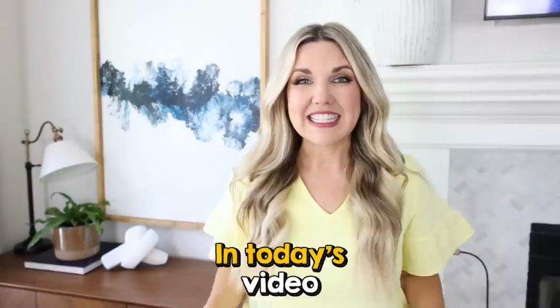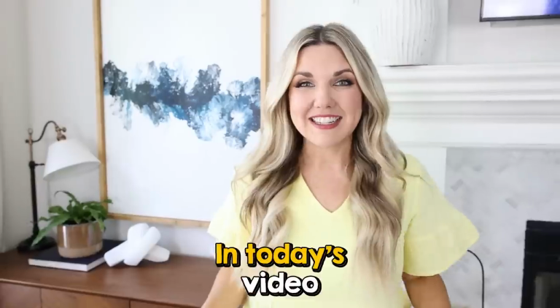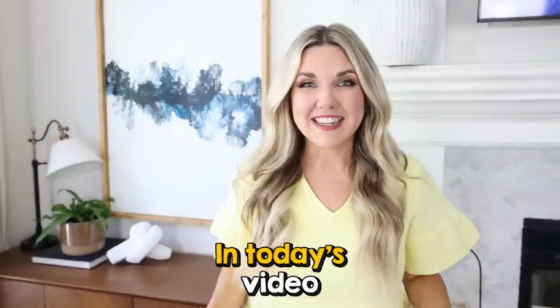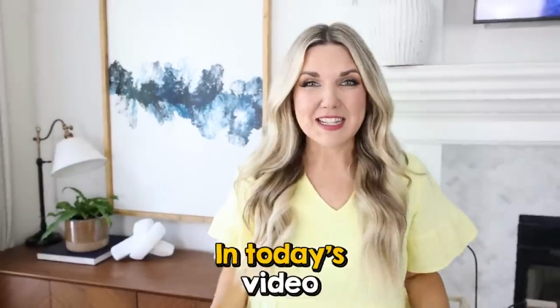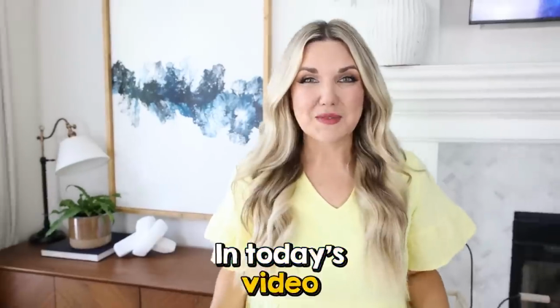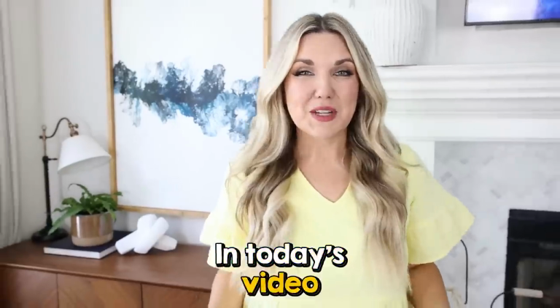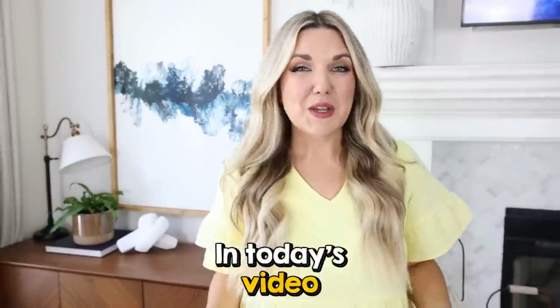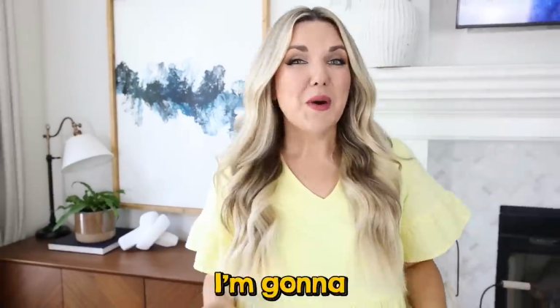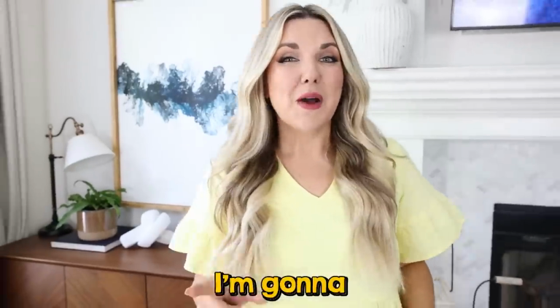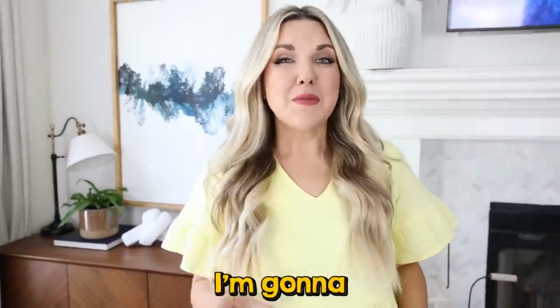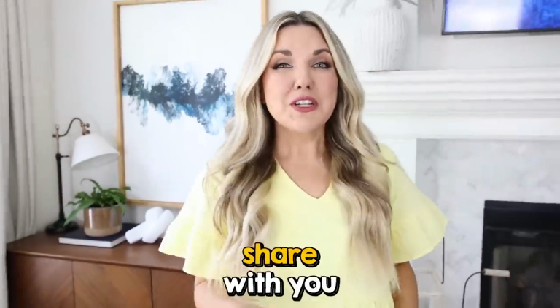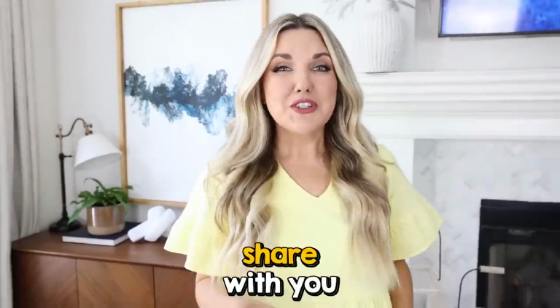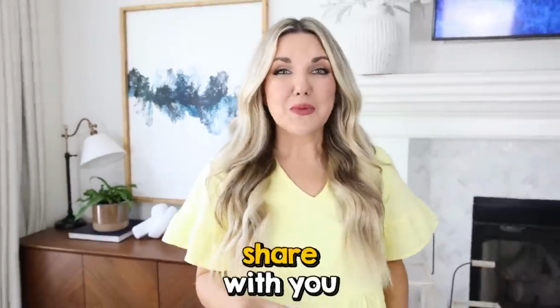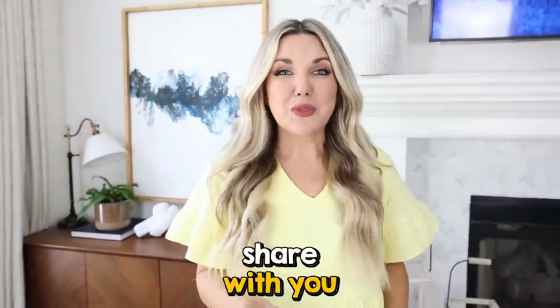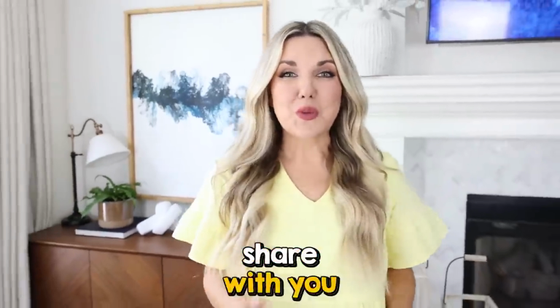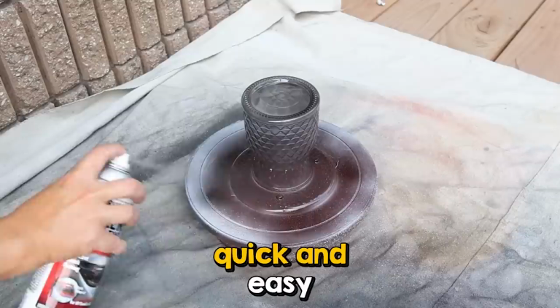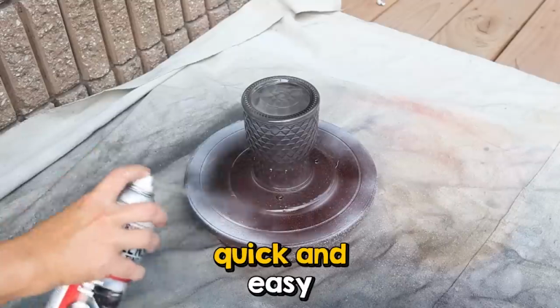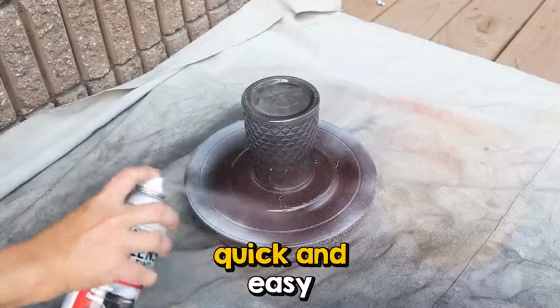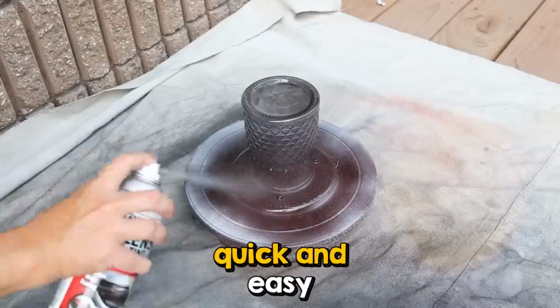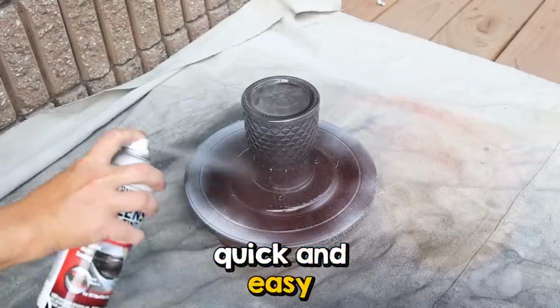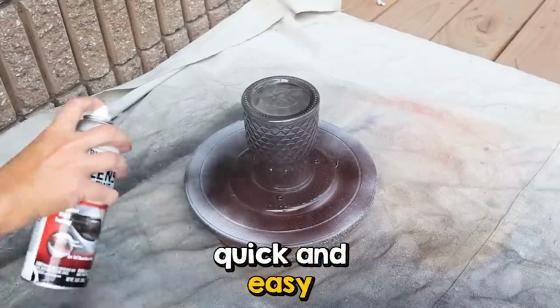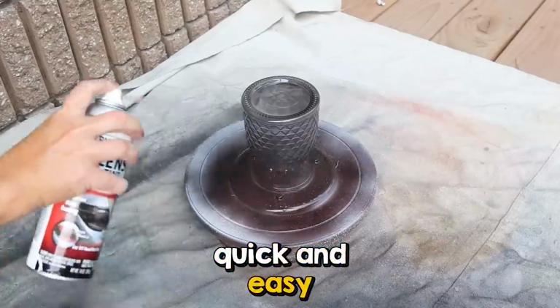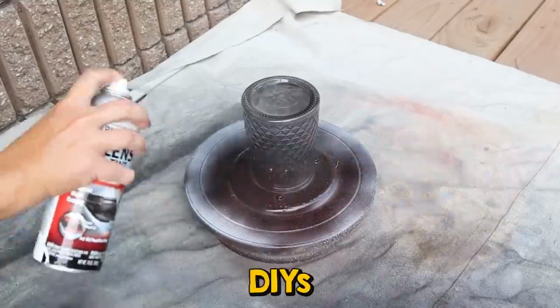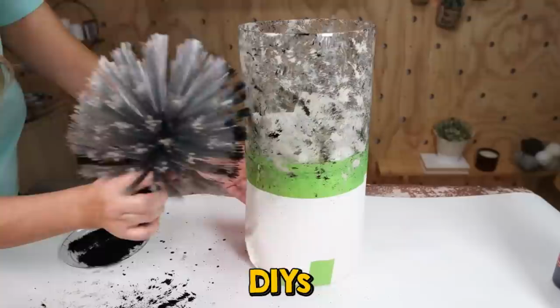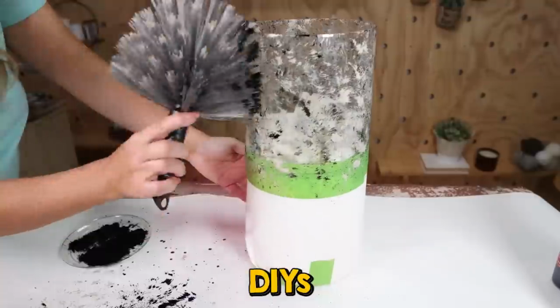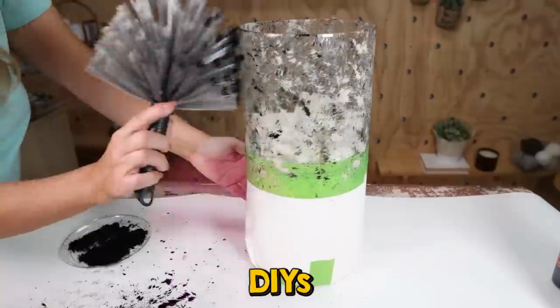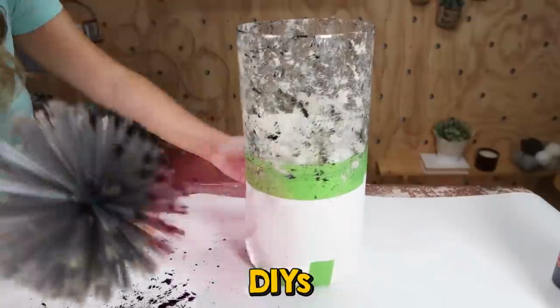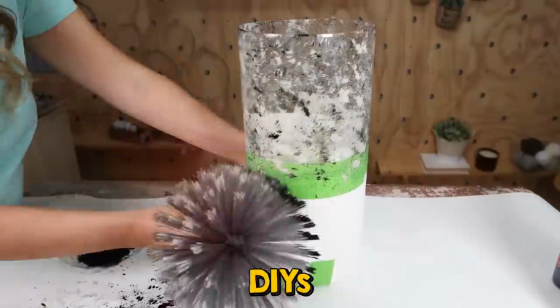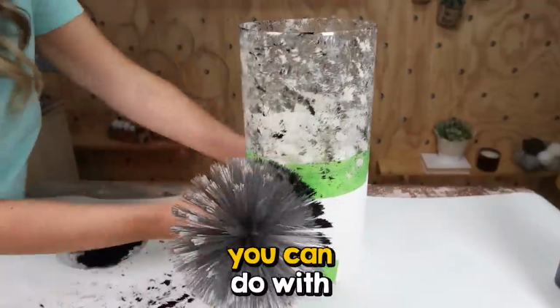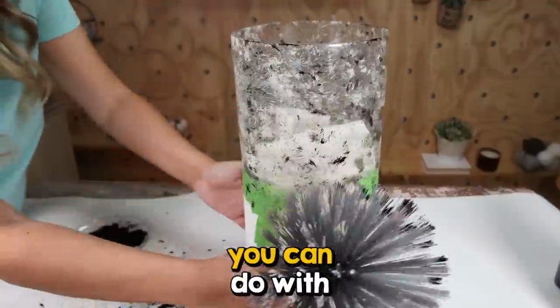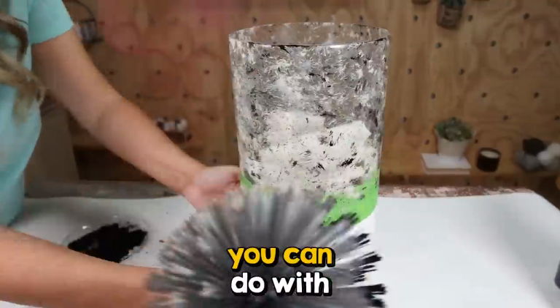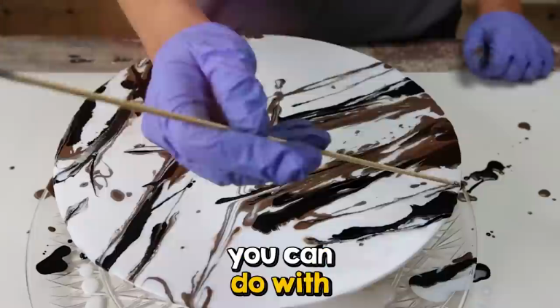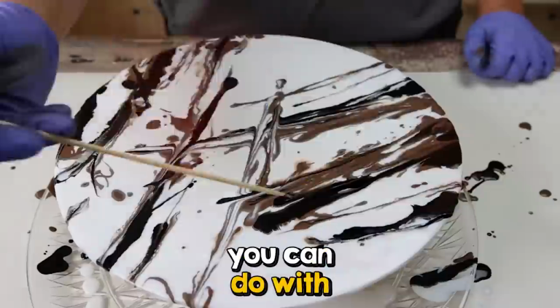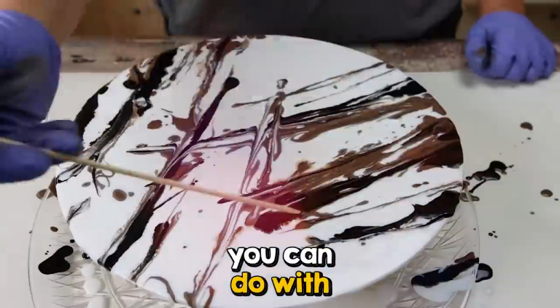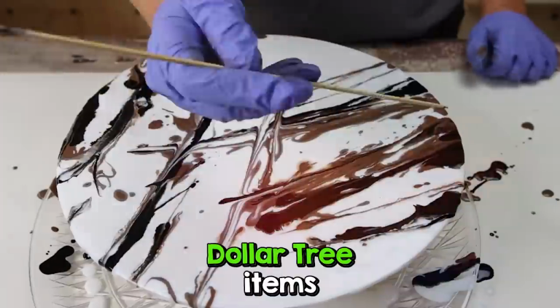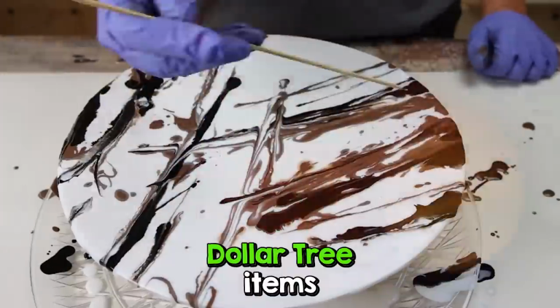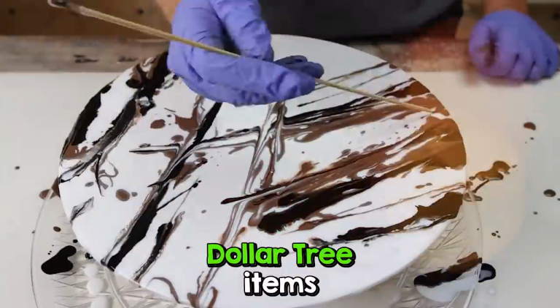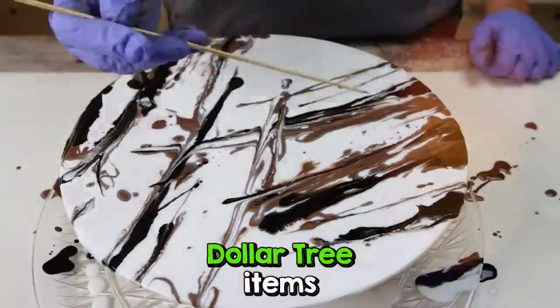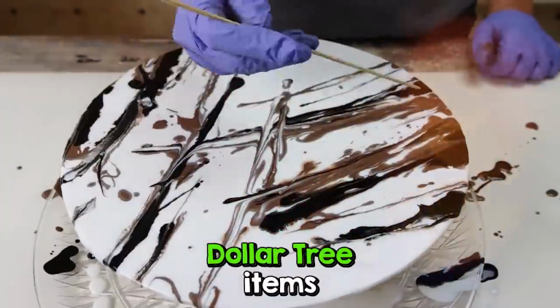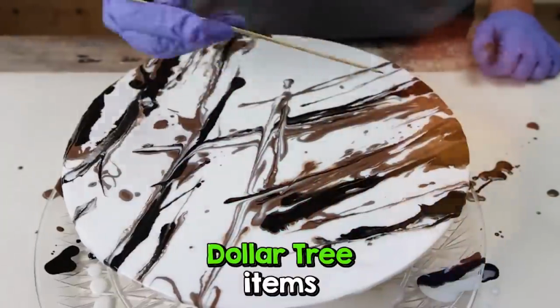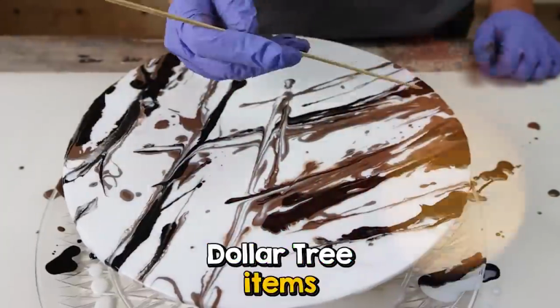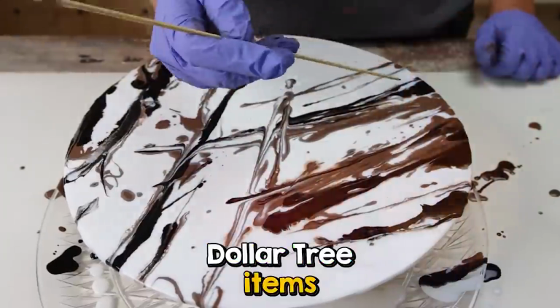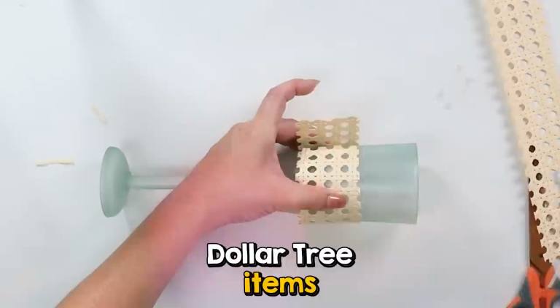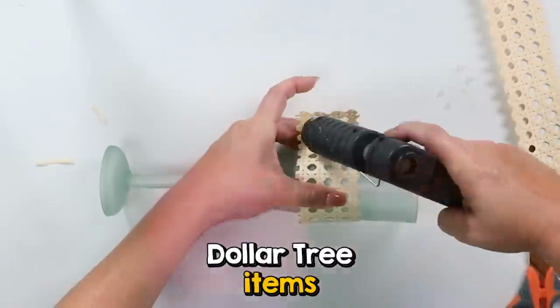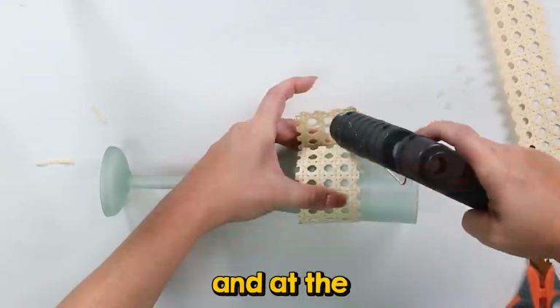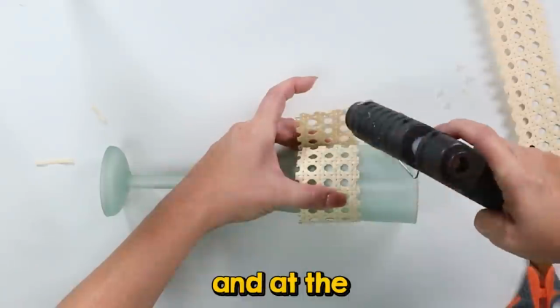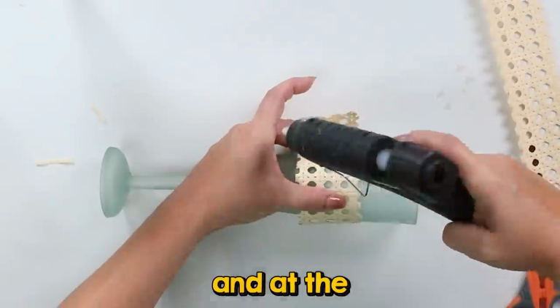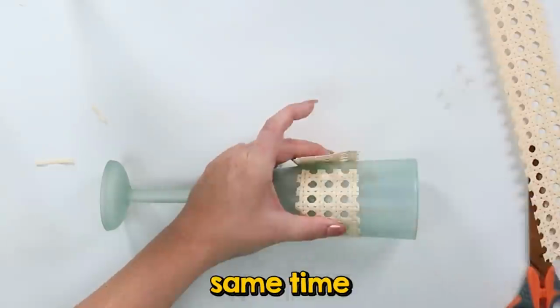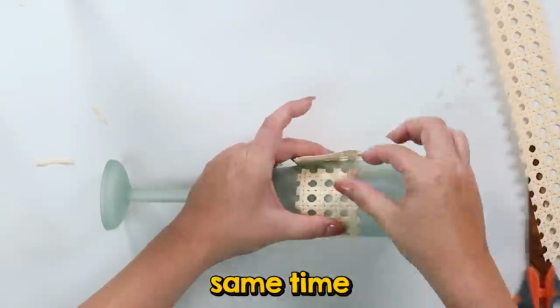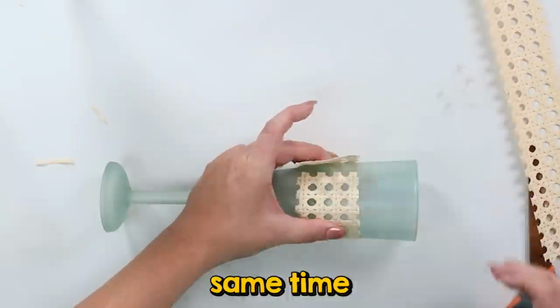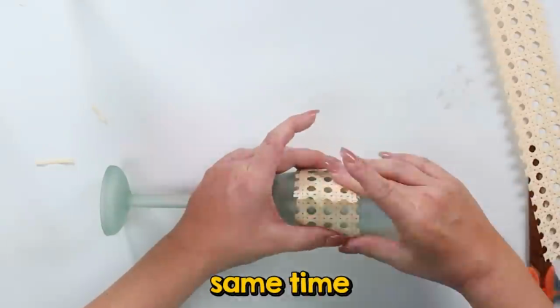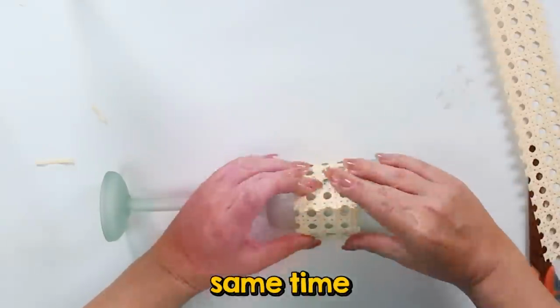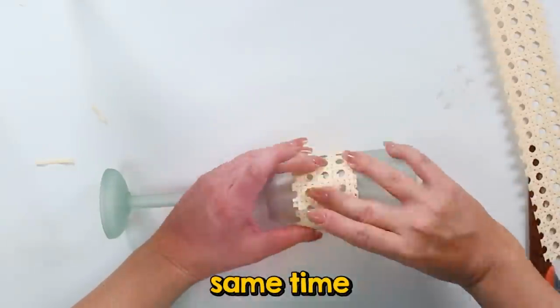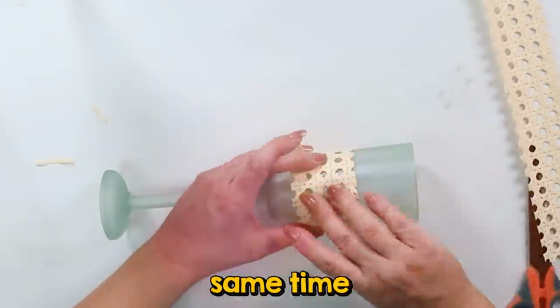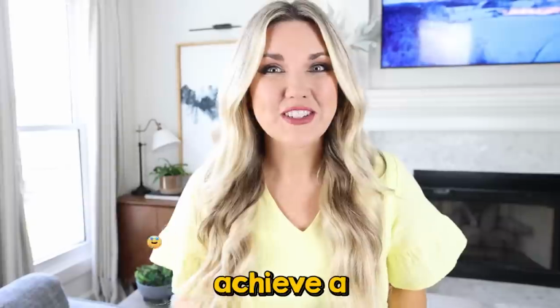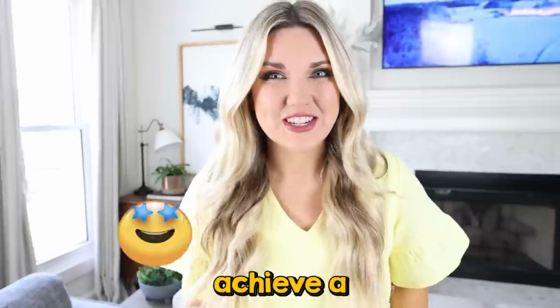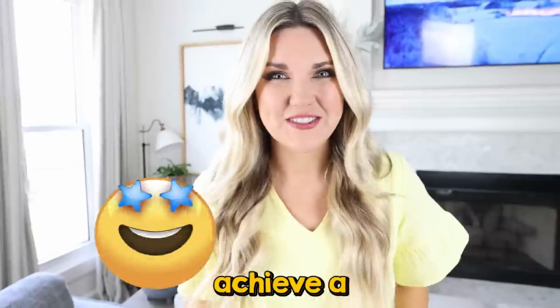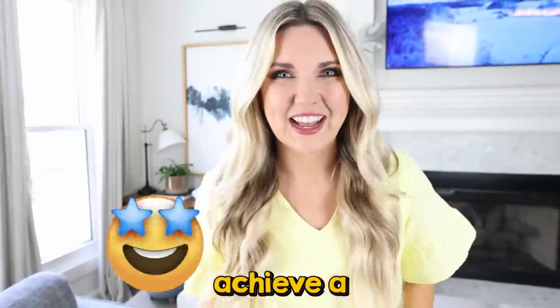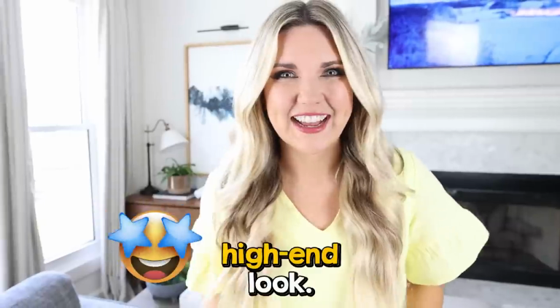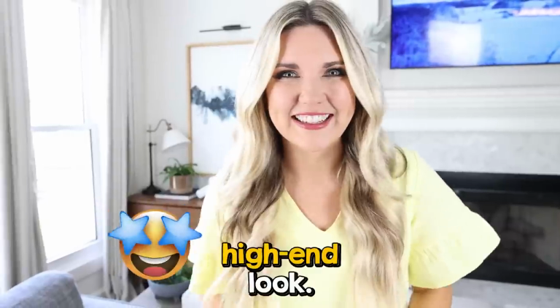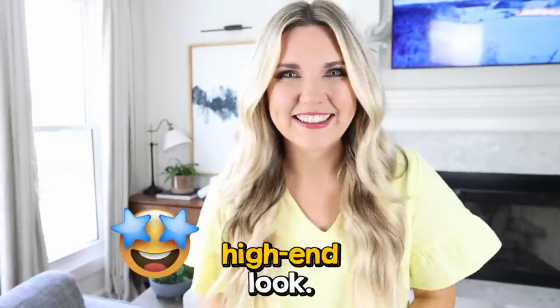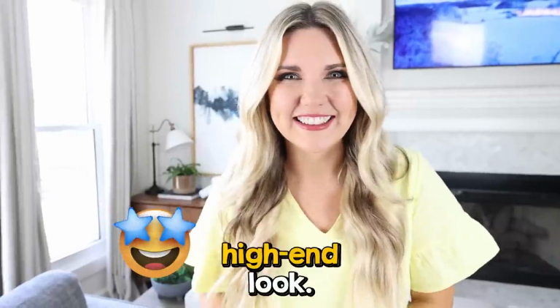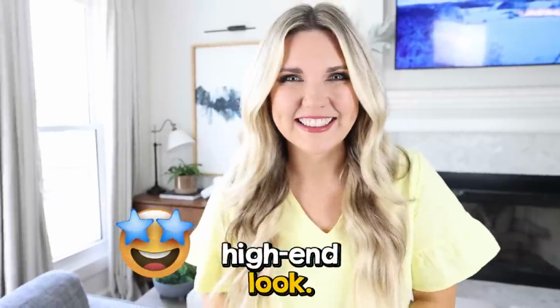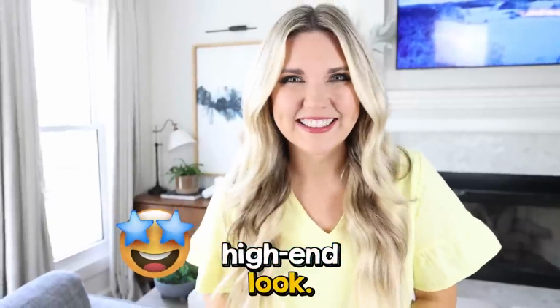In today's video, I'm going to share with you quick and easy DIYs you can do with Dollar Tree items and at the same time achieve a high-end look.